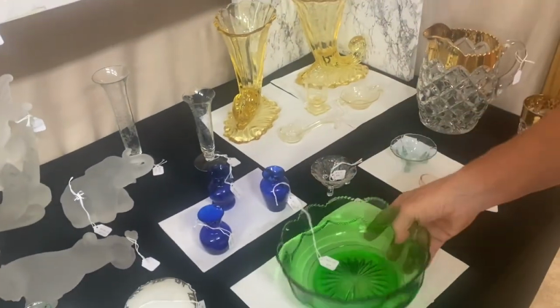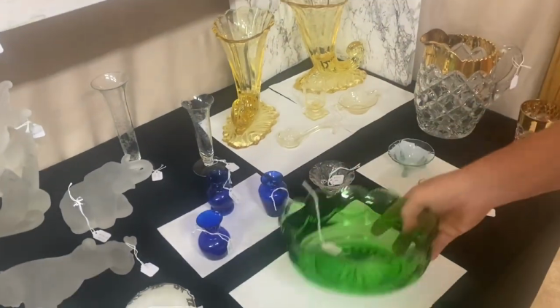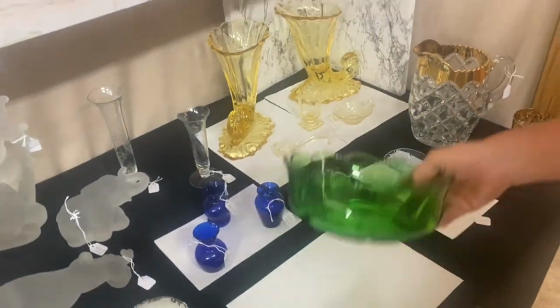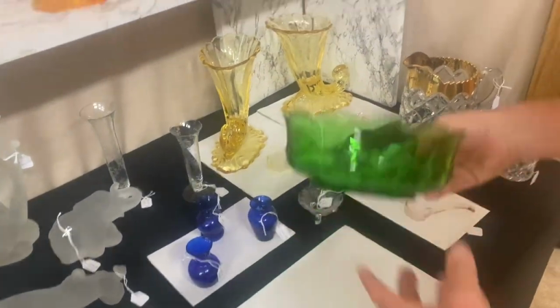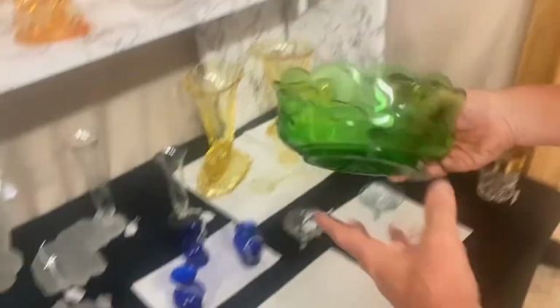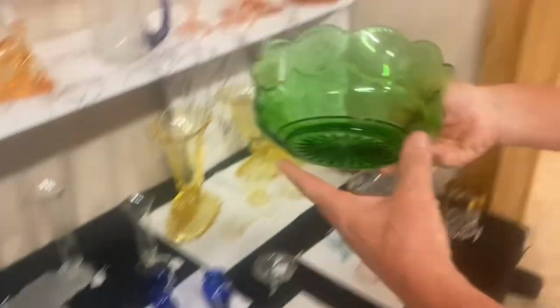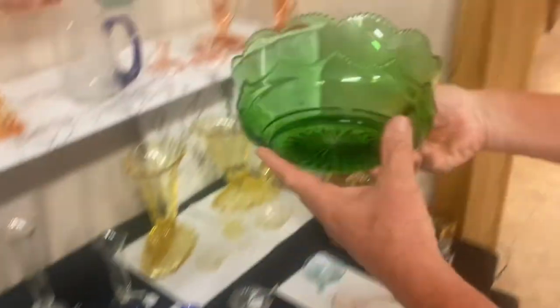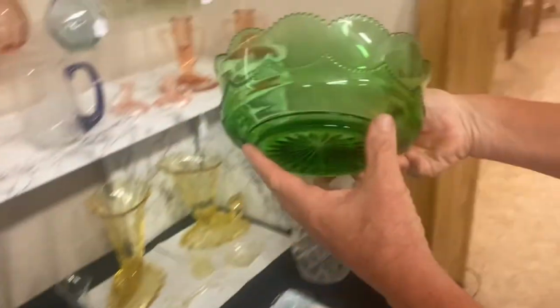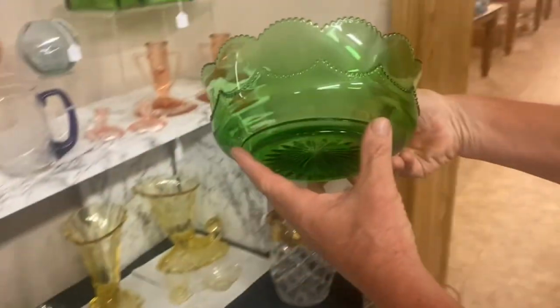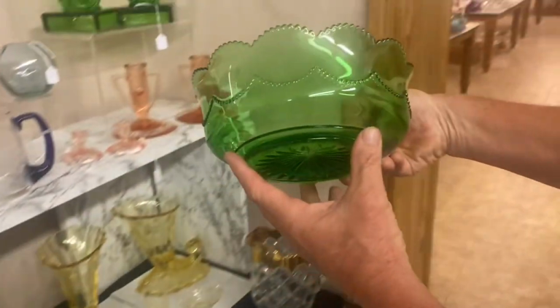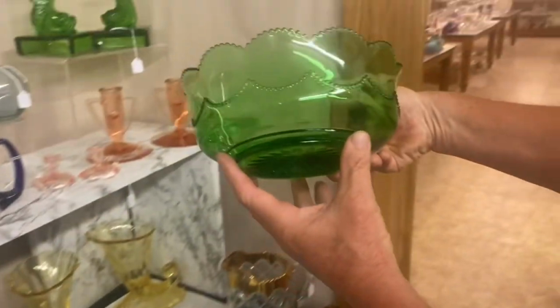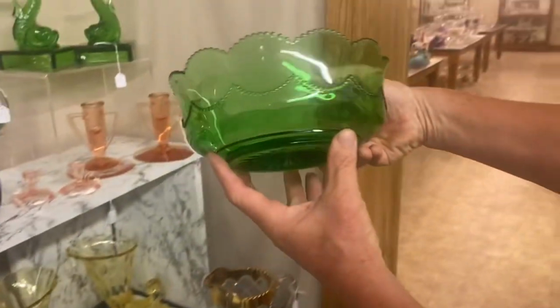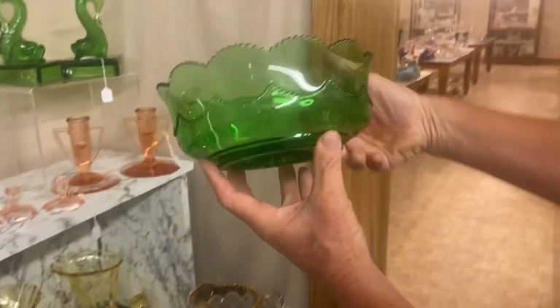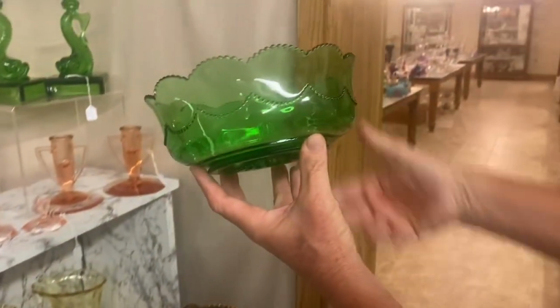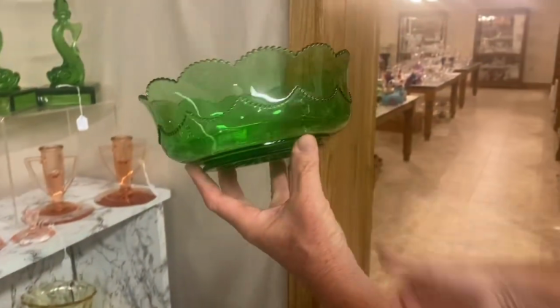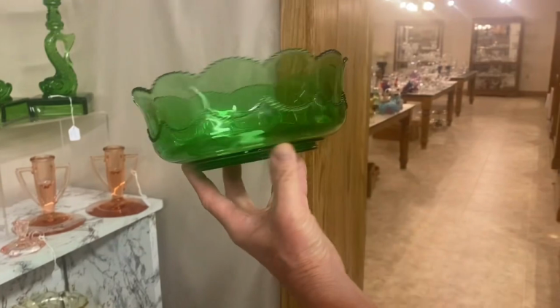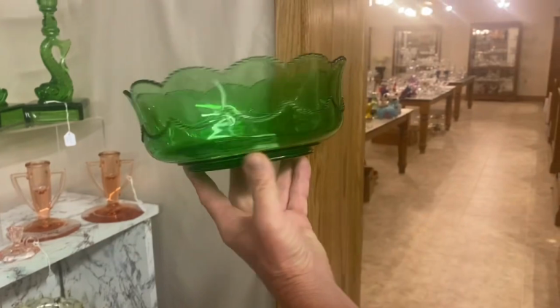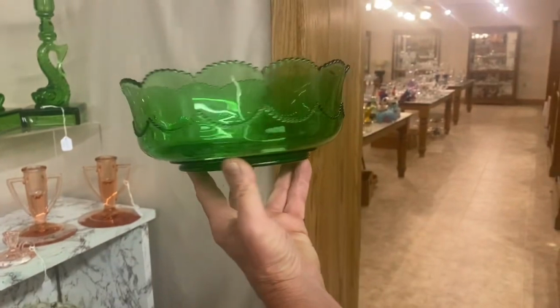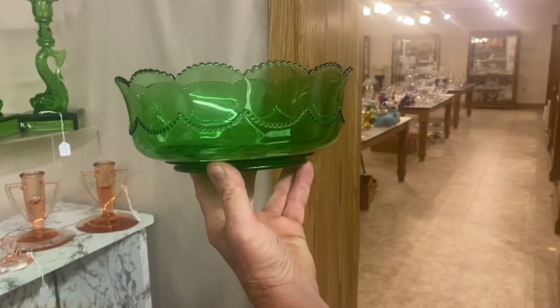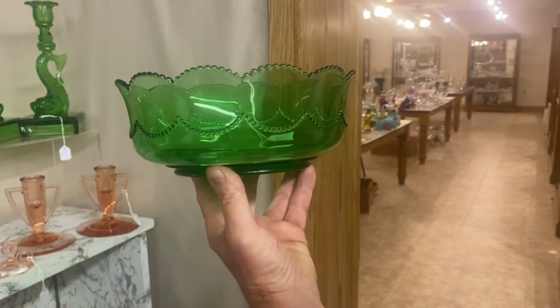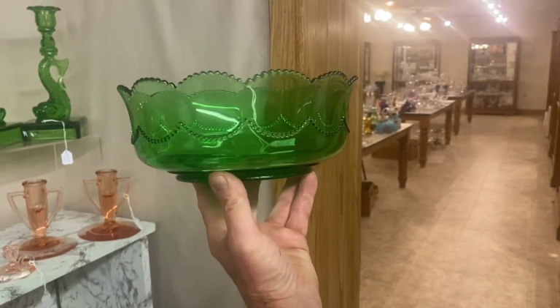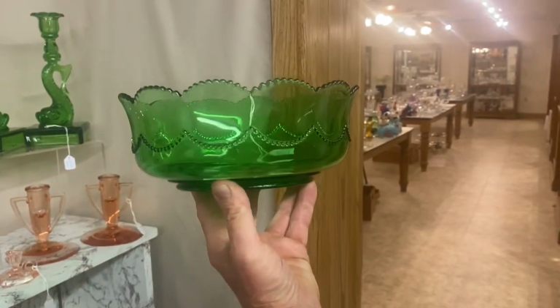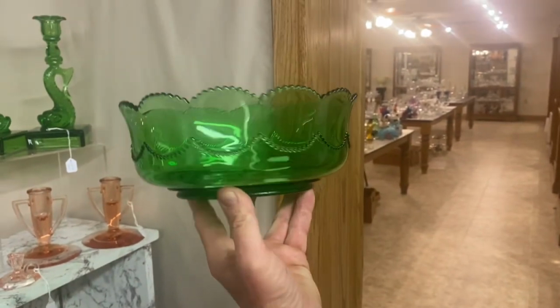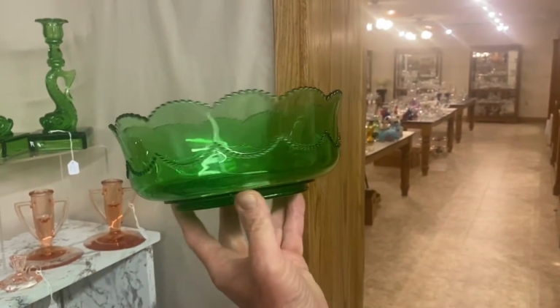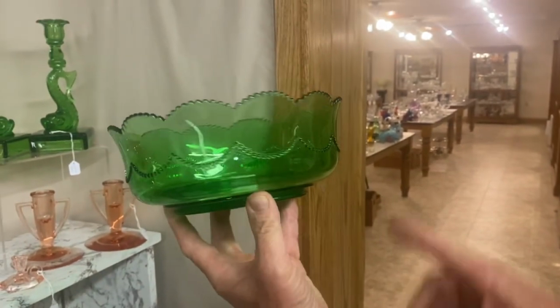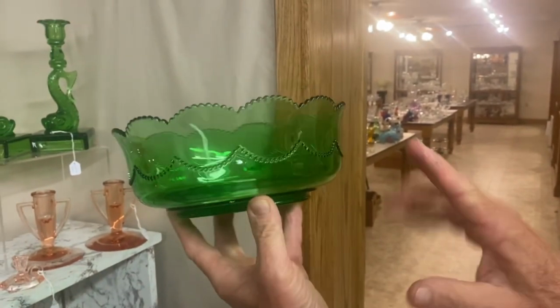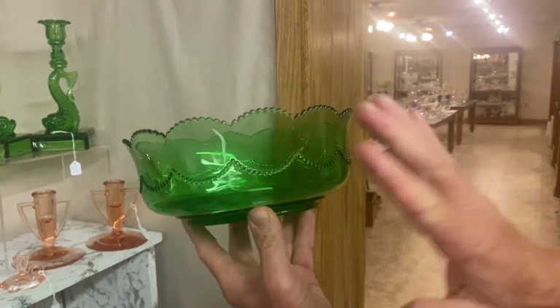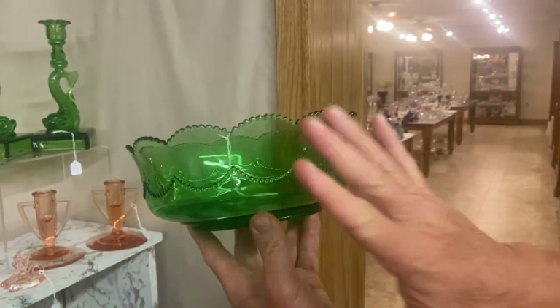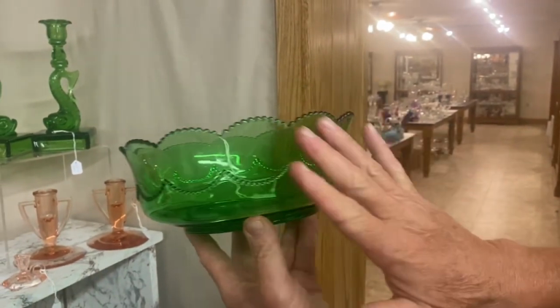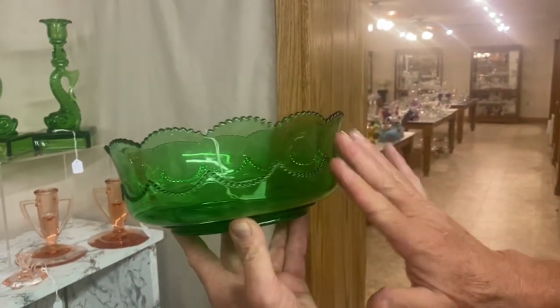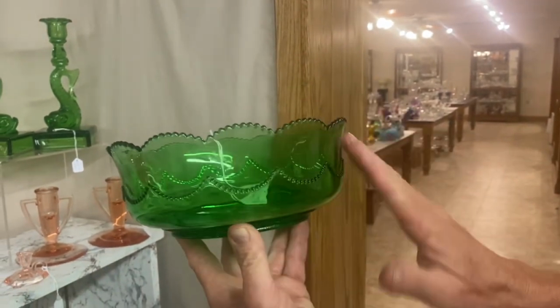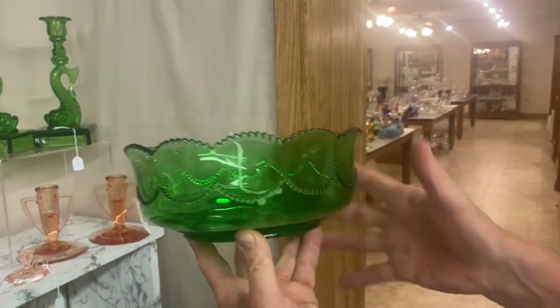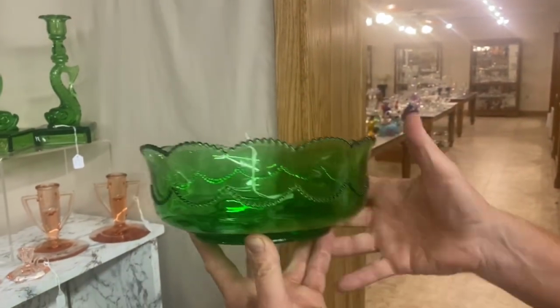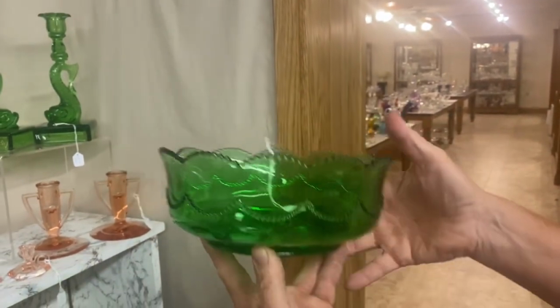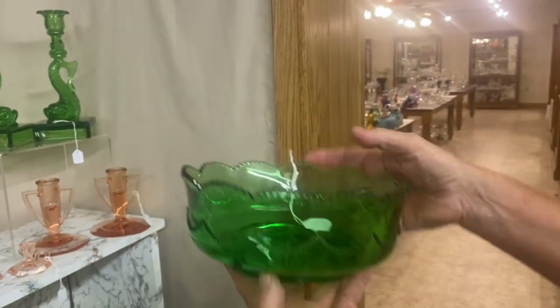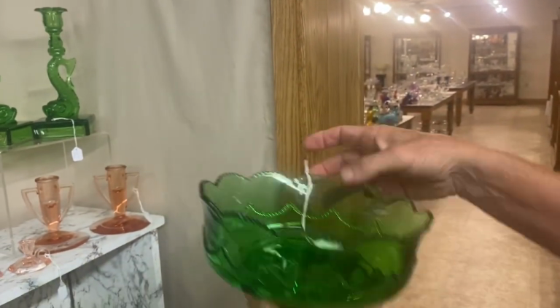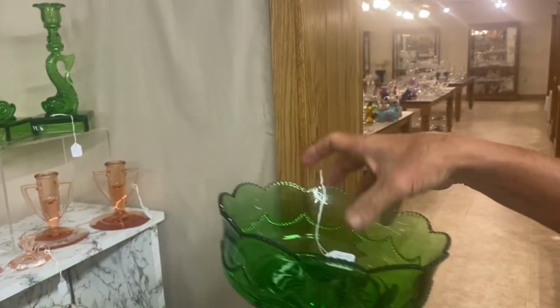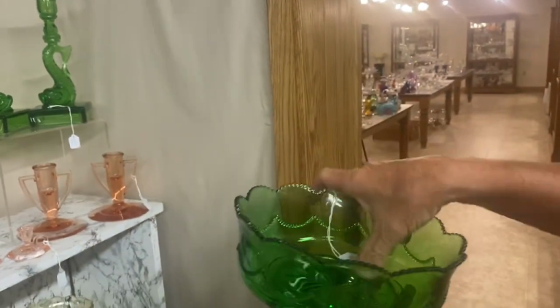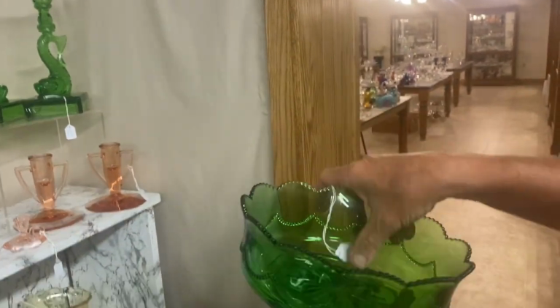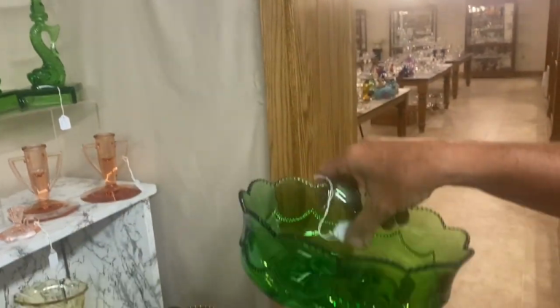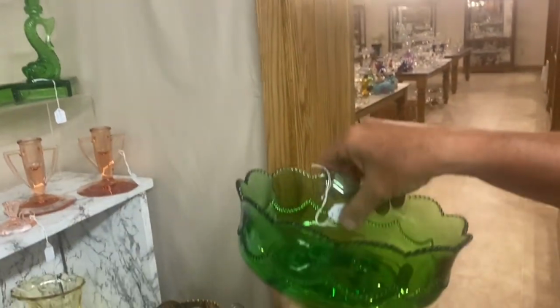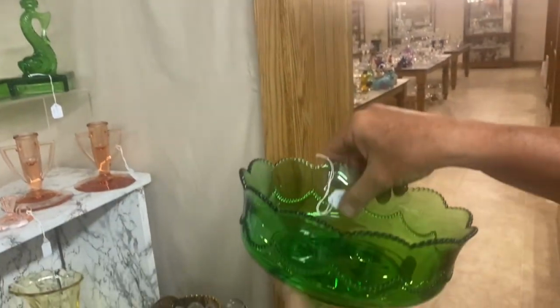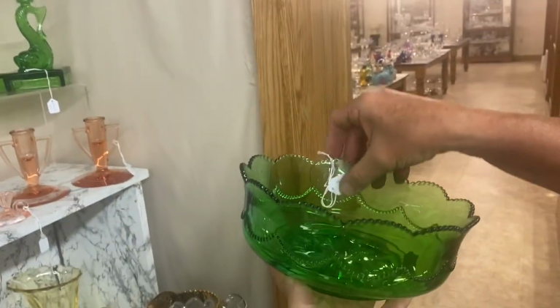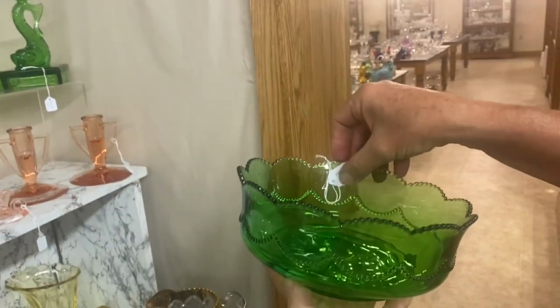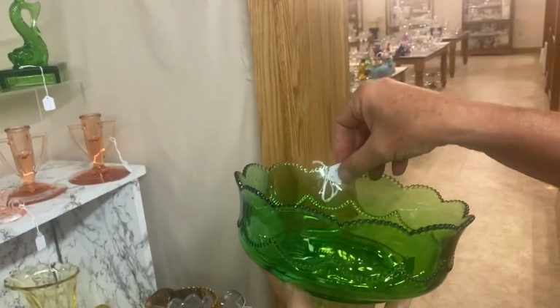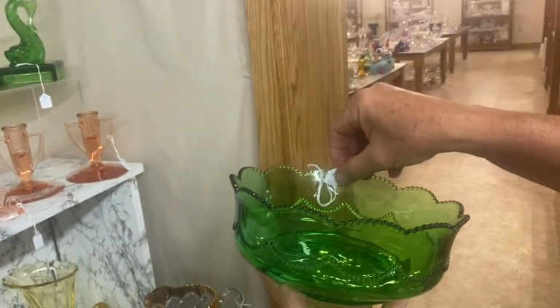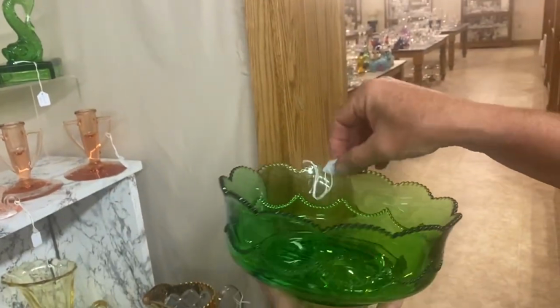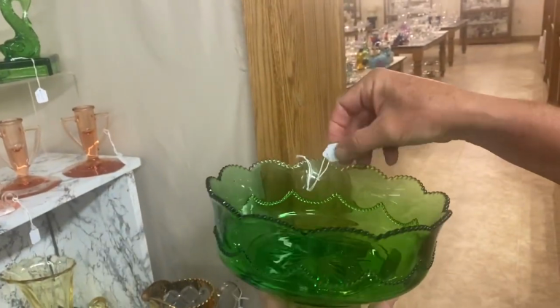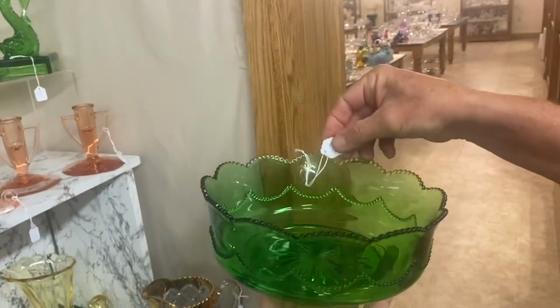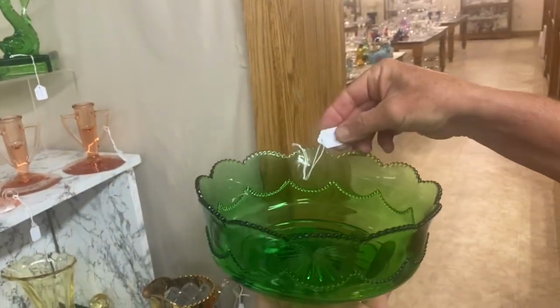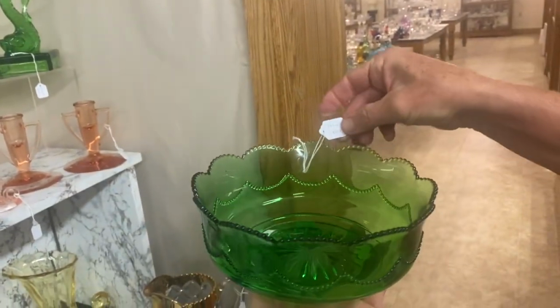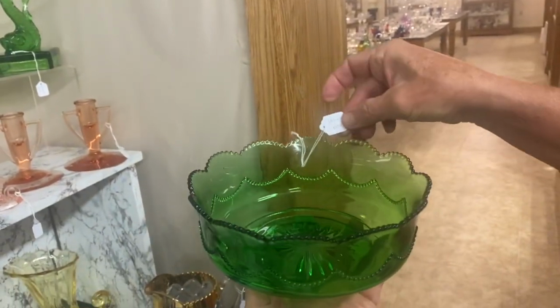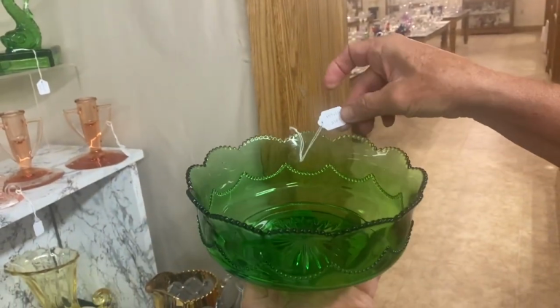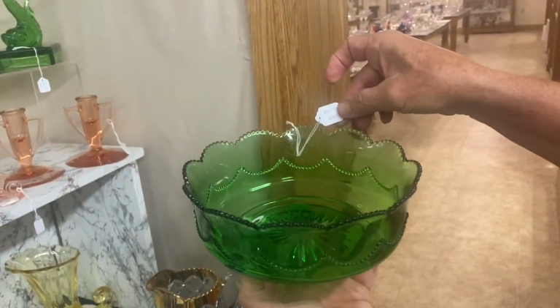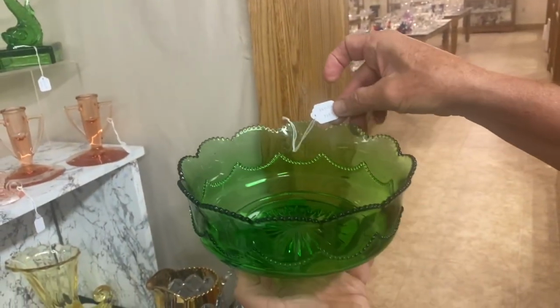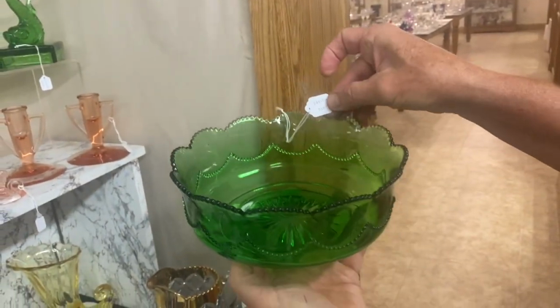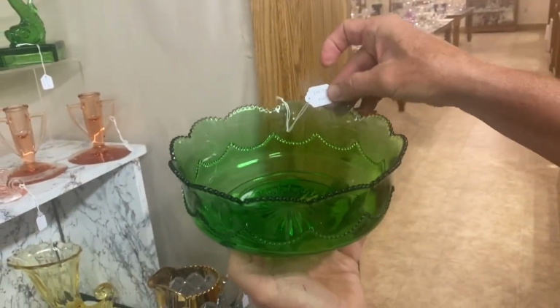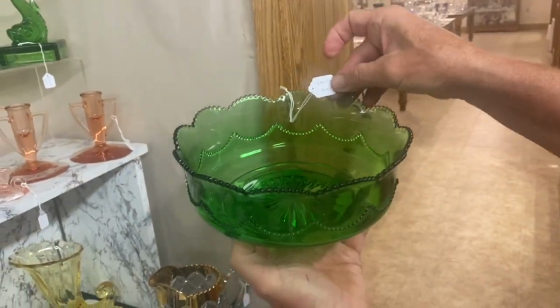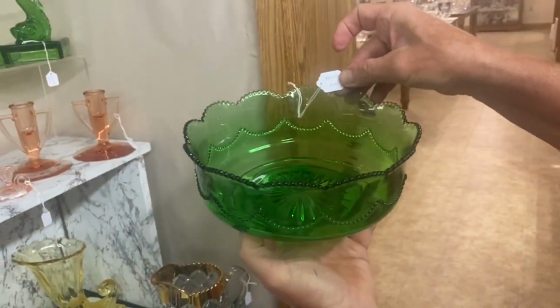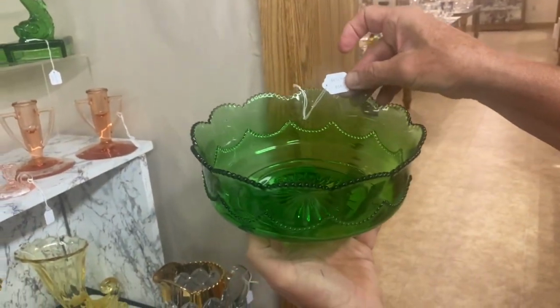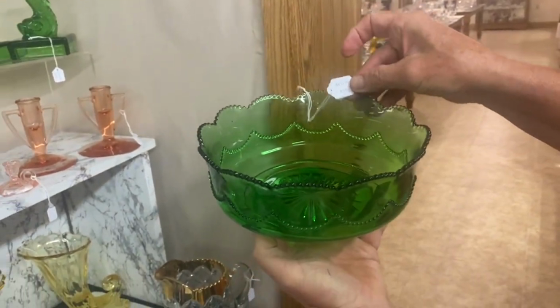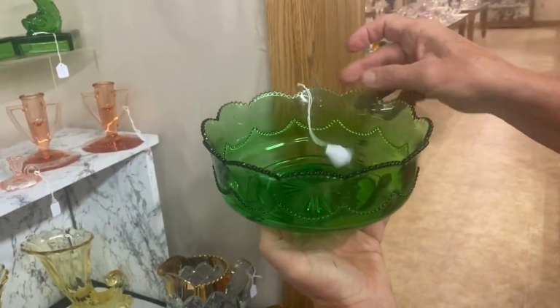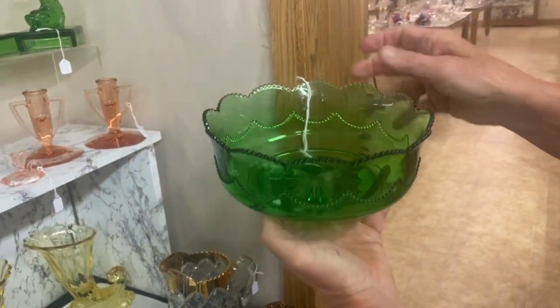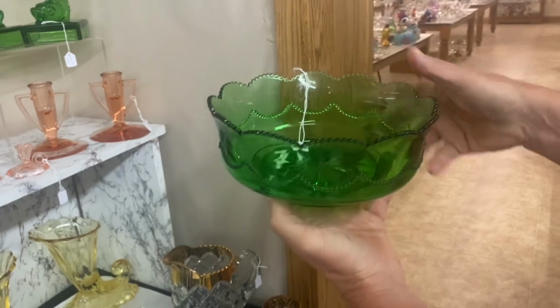Beaded Swag floral bowl. Nice condition, no damage, very very little wear. $65.